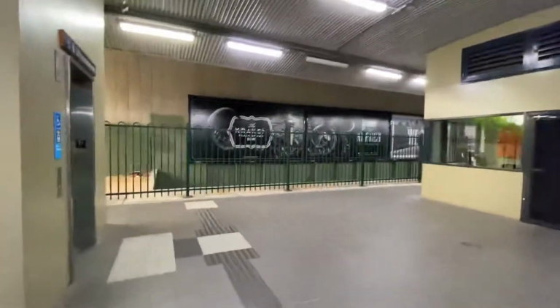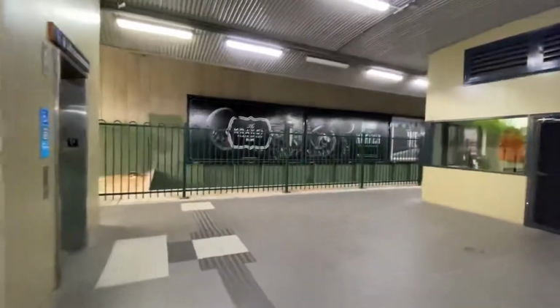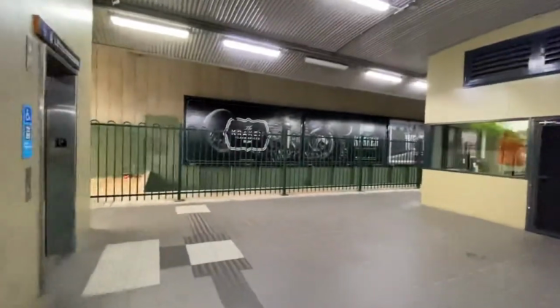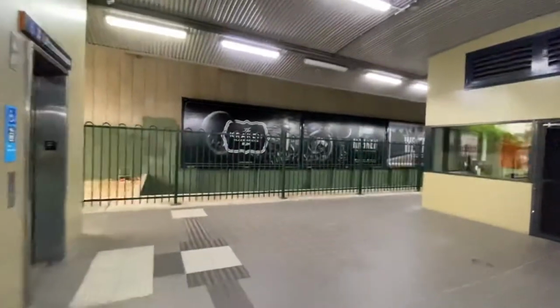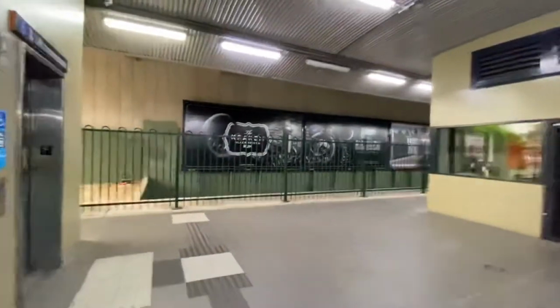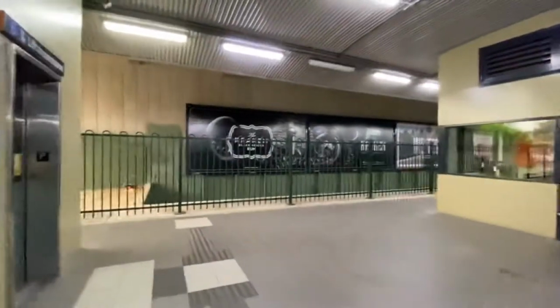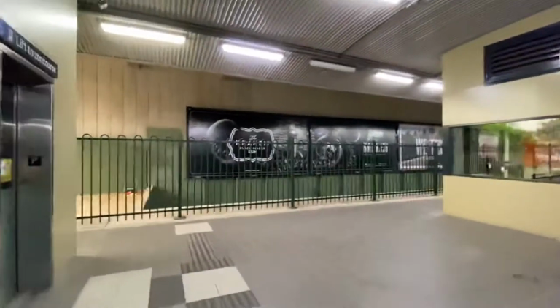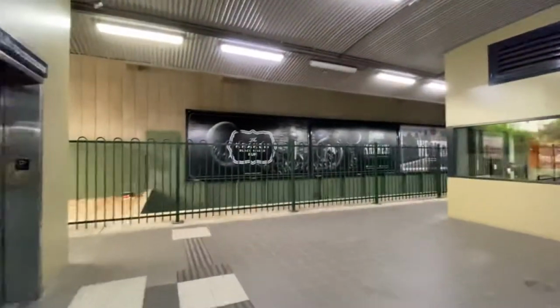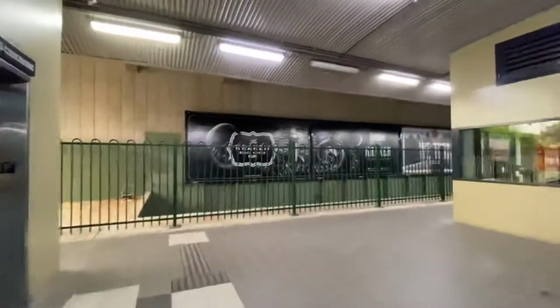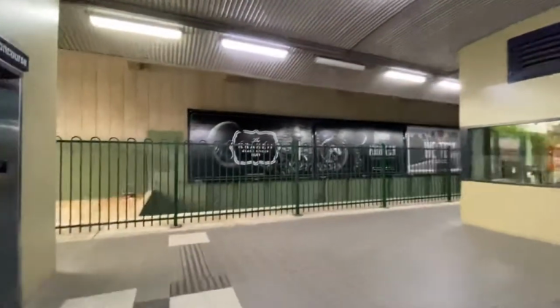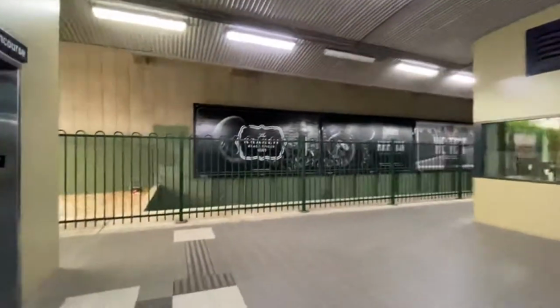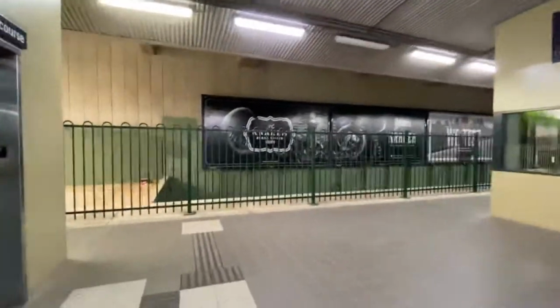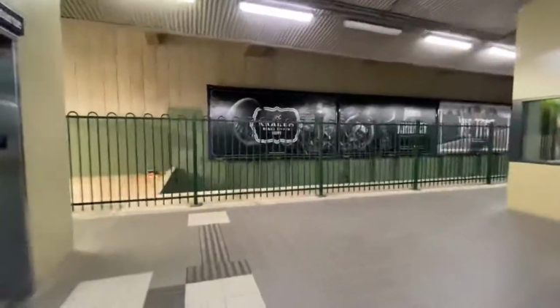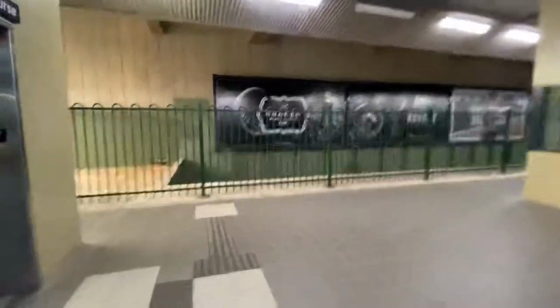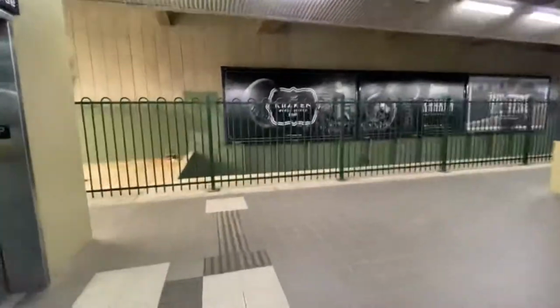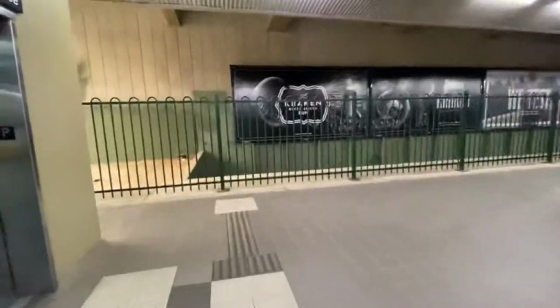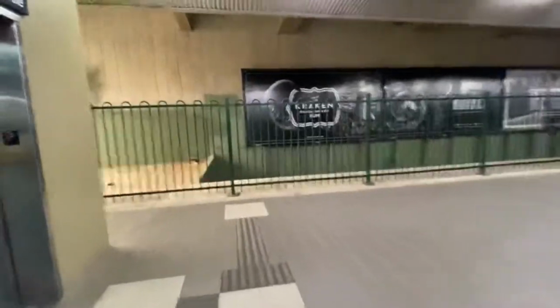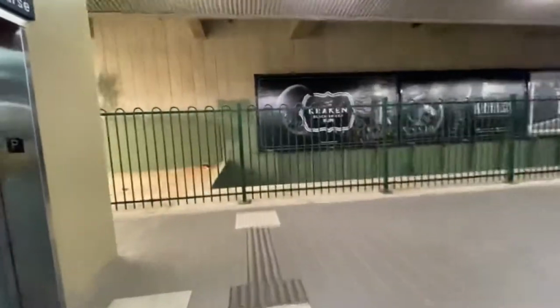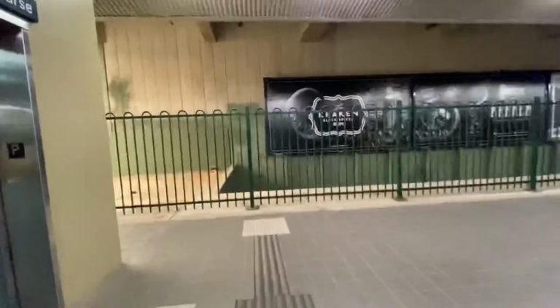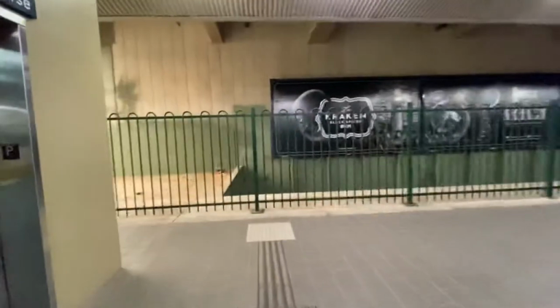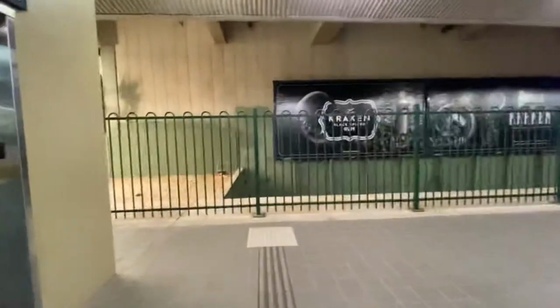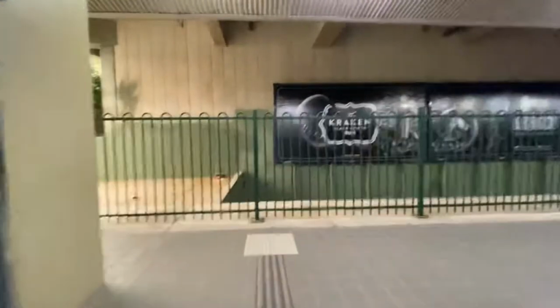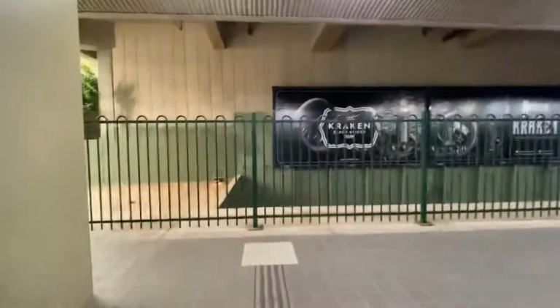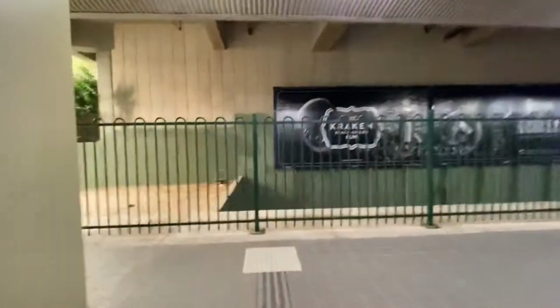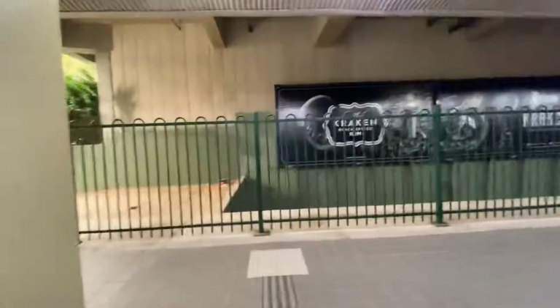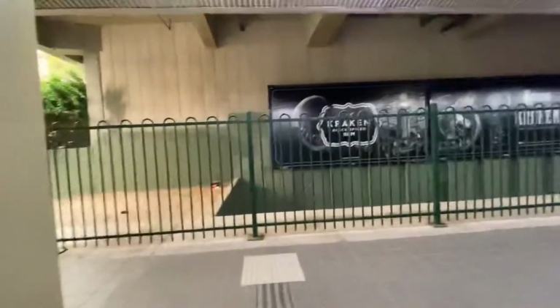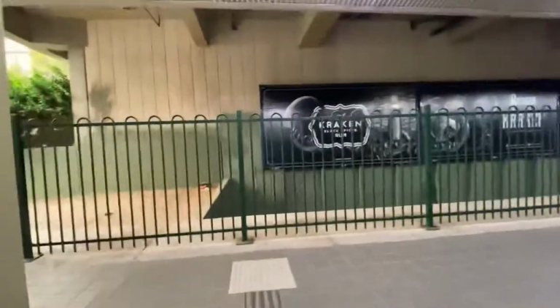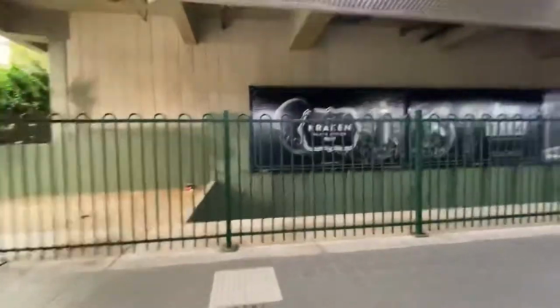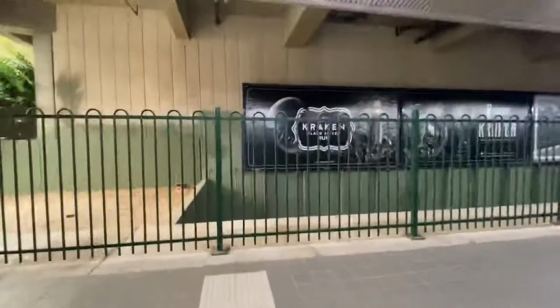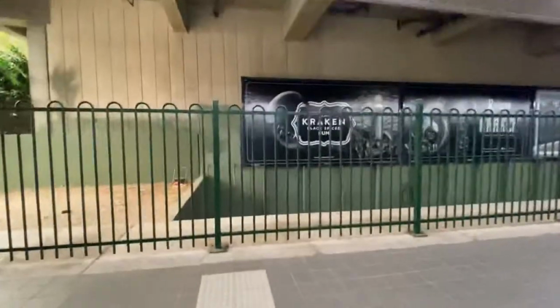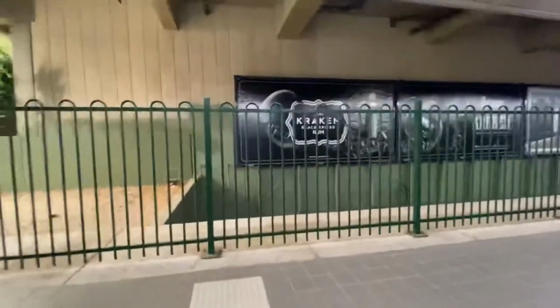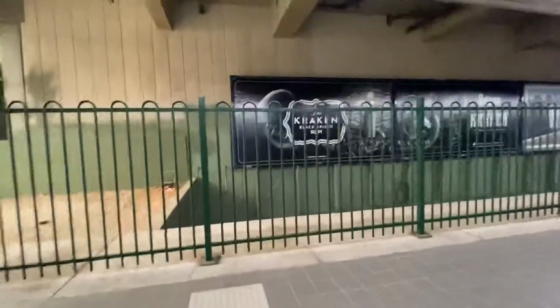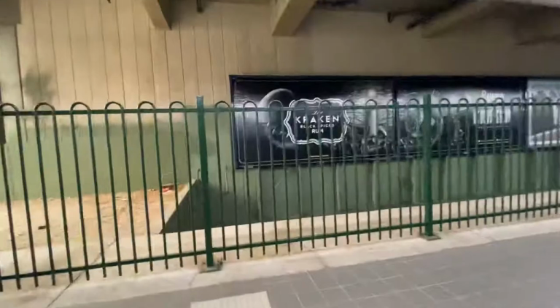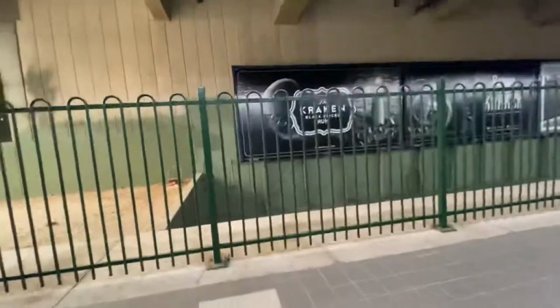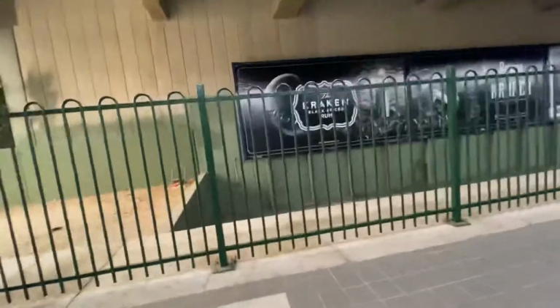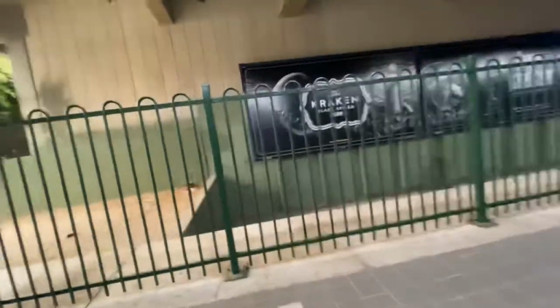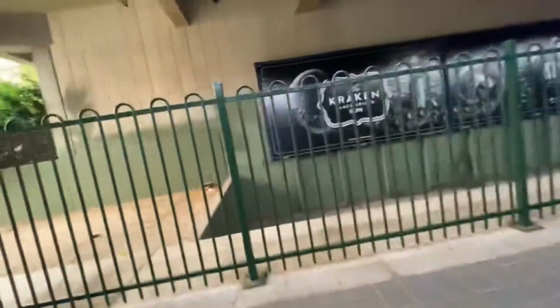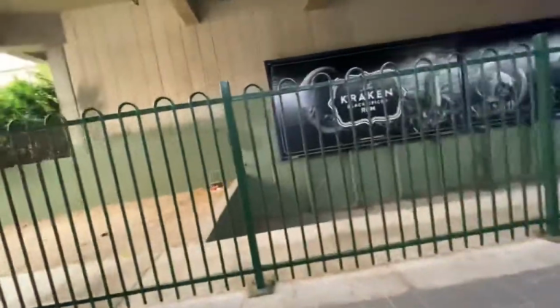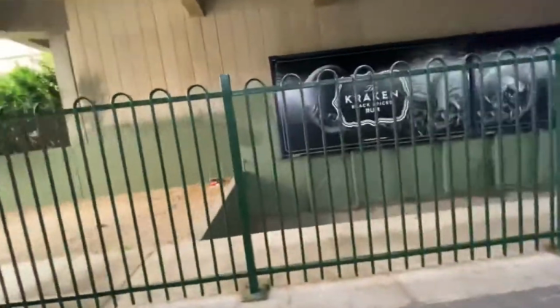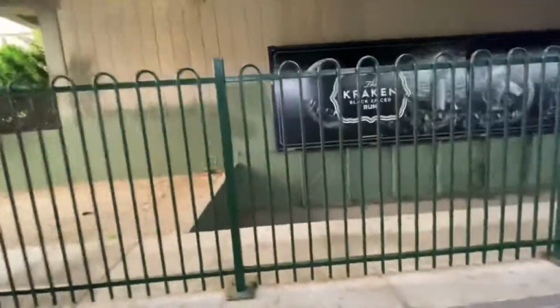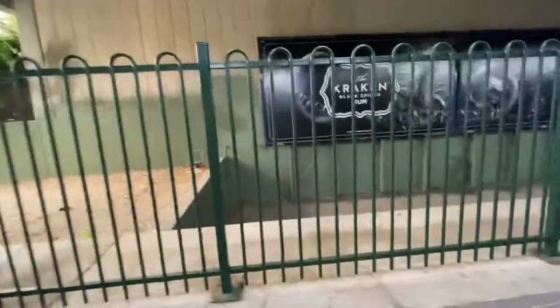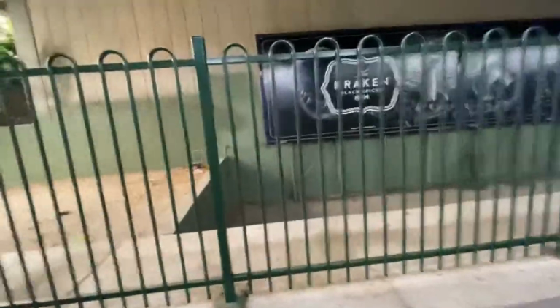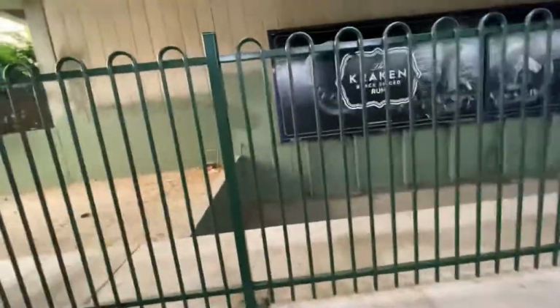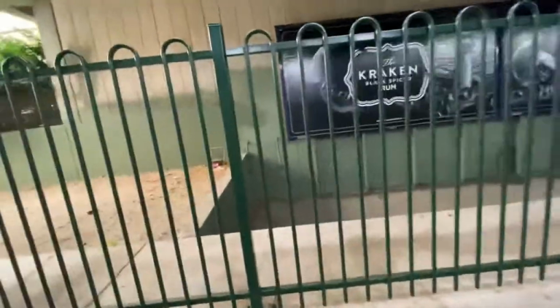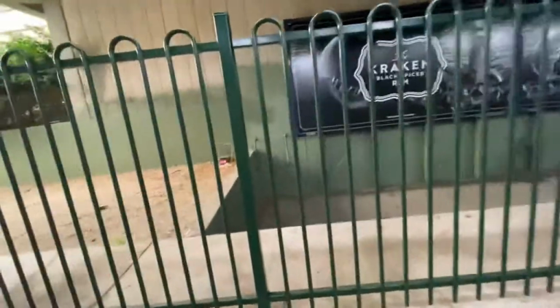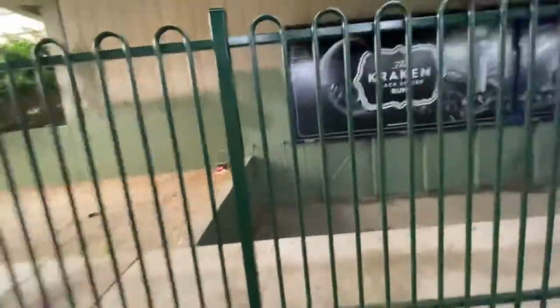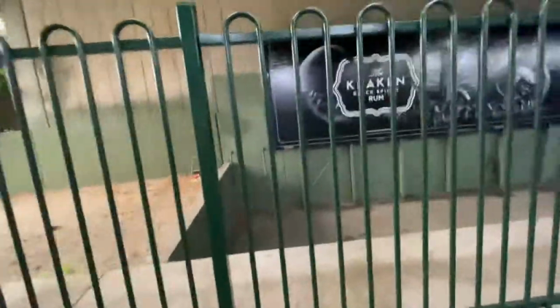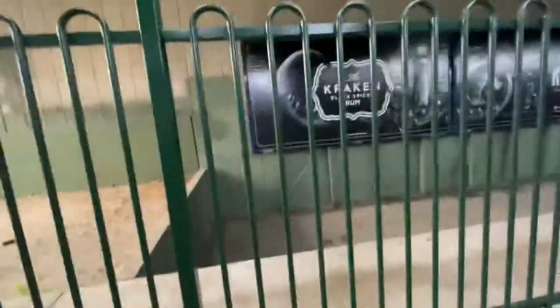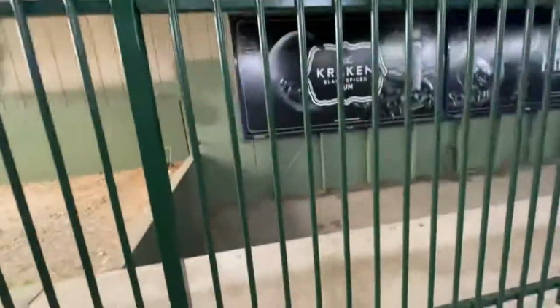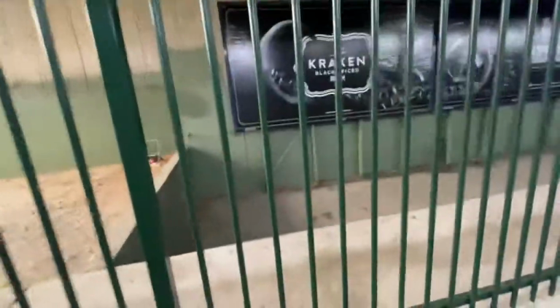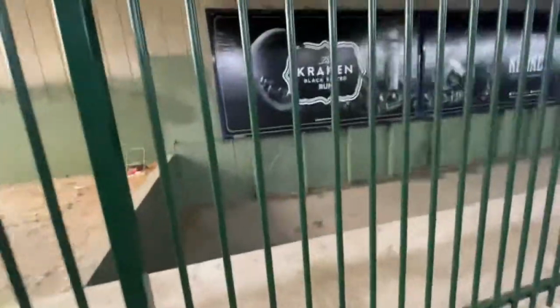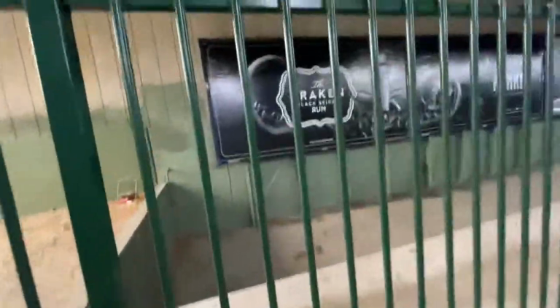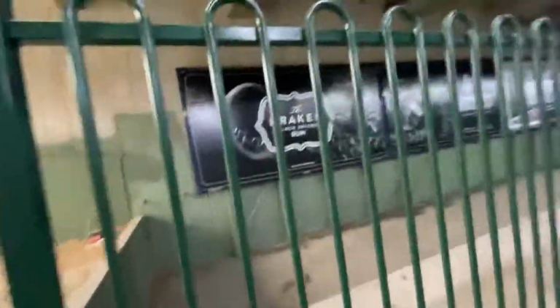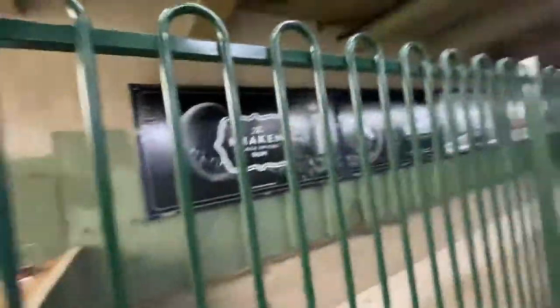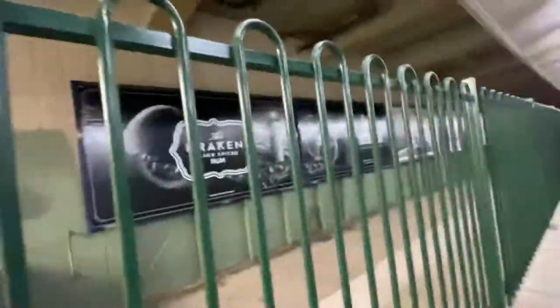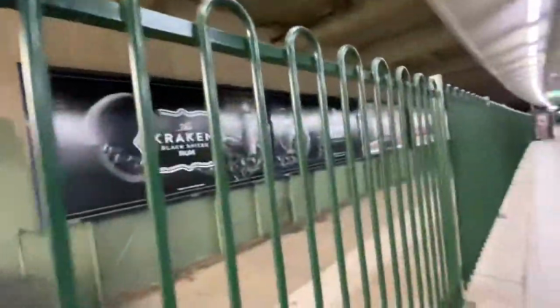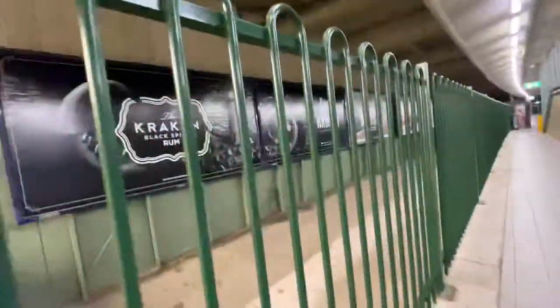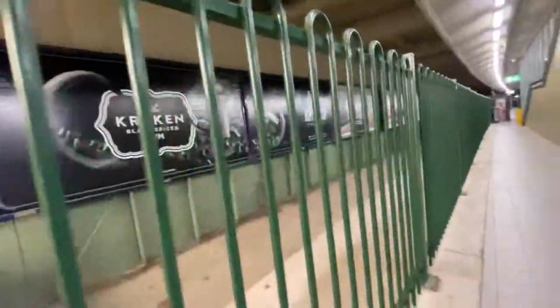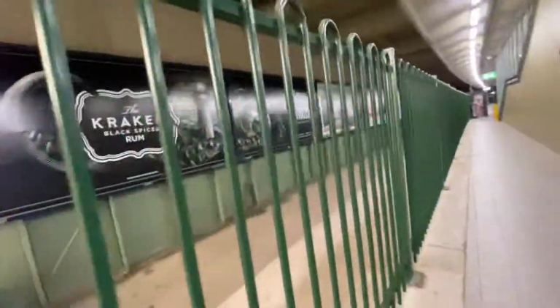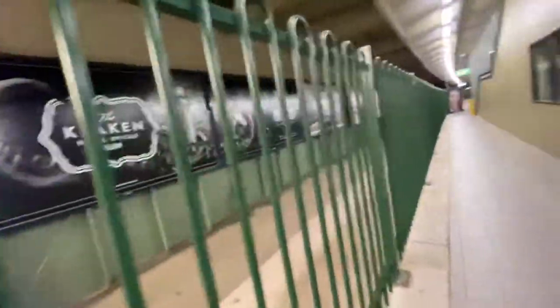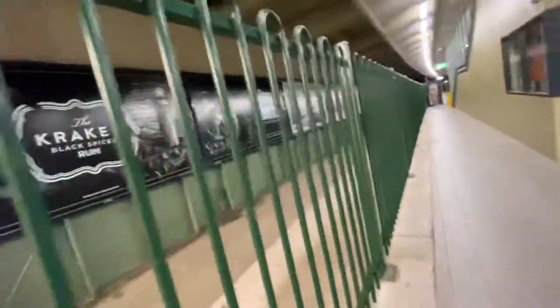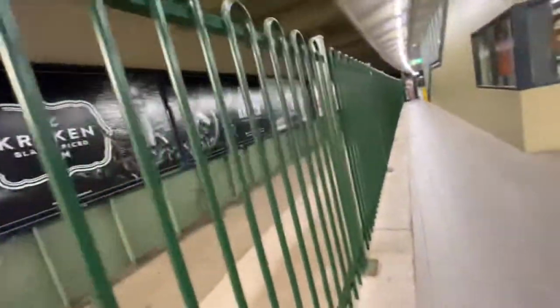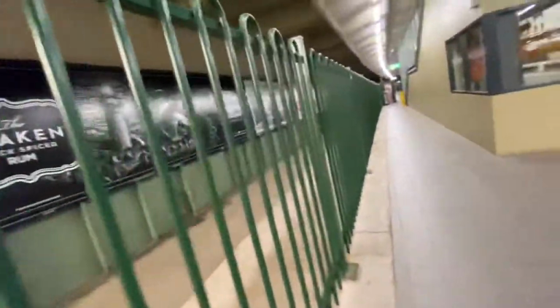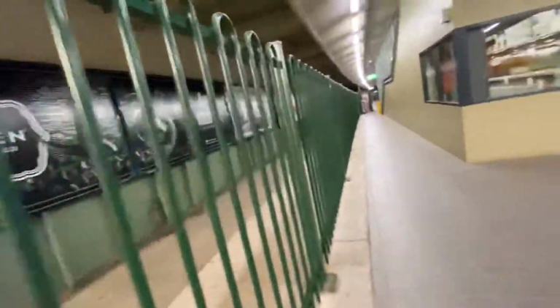G'day everyone, it's Glen here from Glen's Train of Vlogs. I'm here at St Leonard's, about to show you something that most of you might not have picked up.